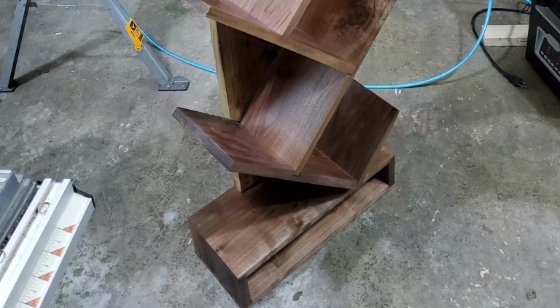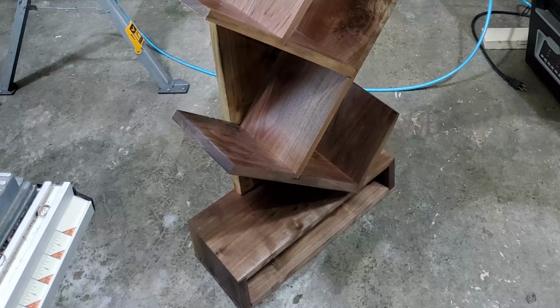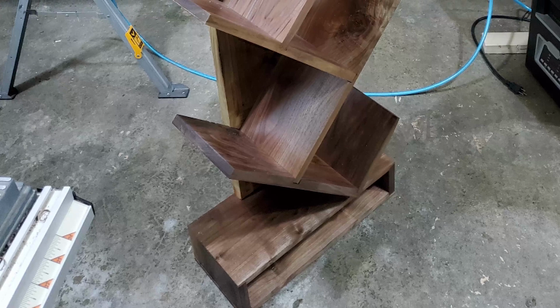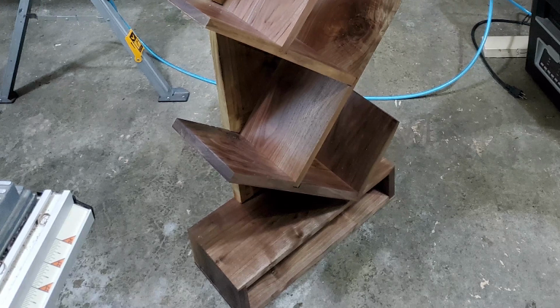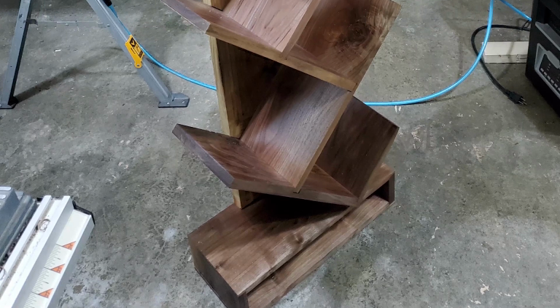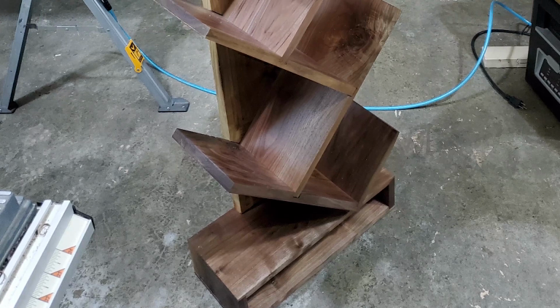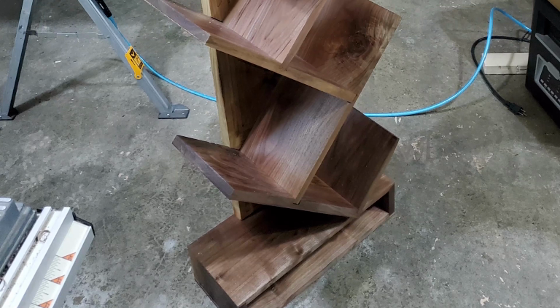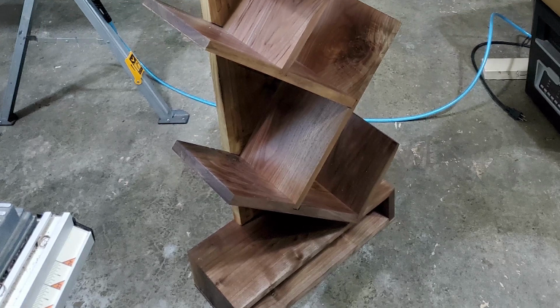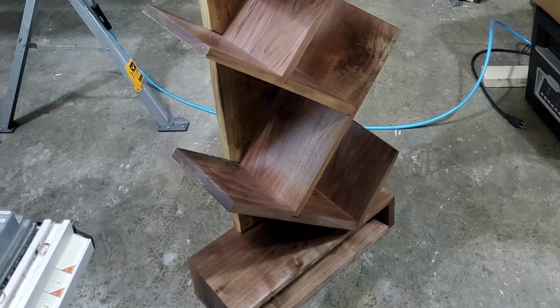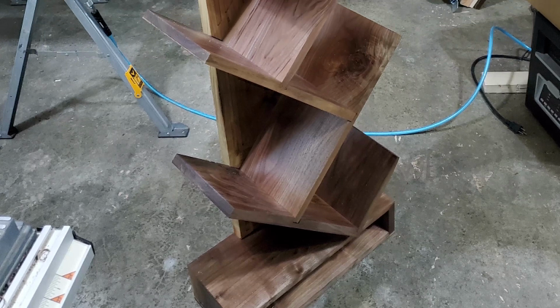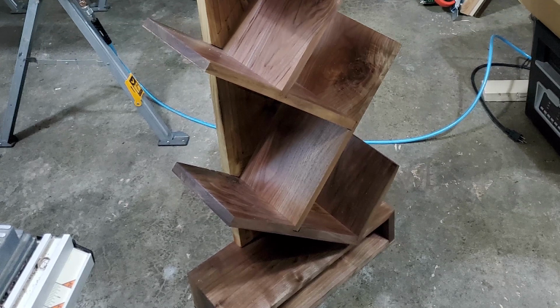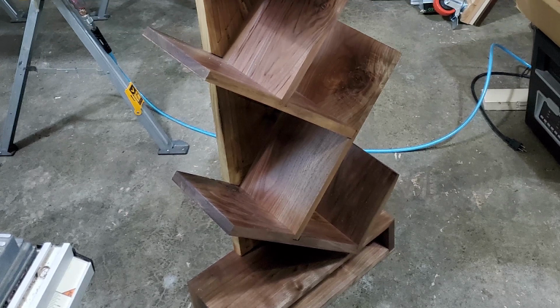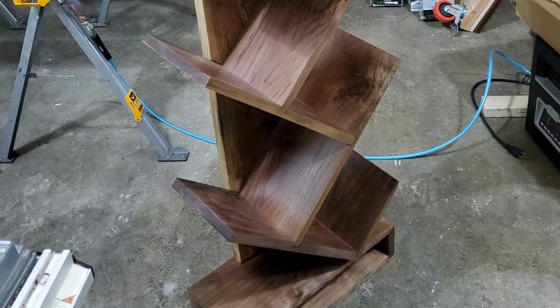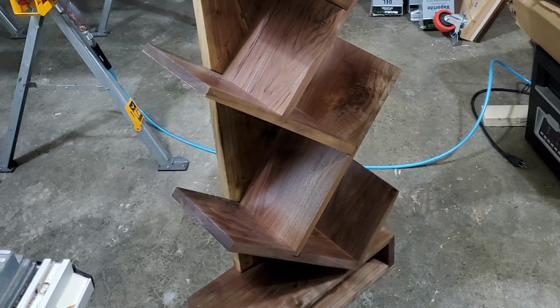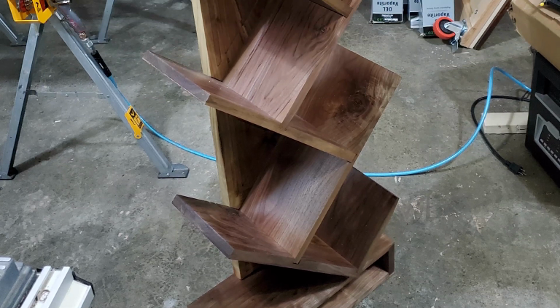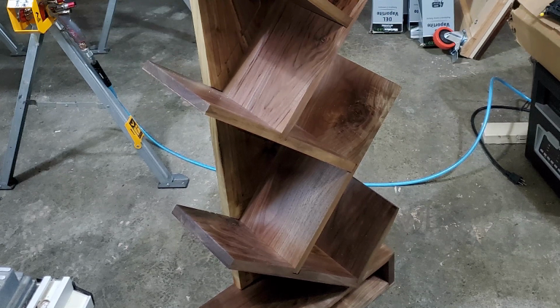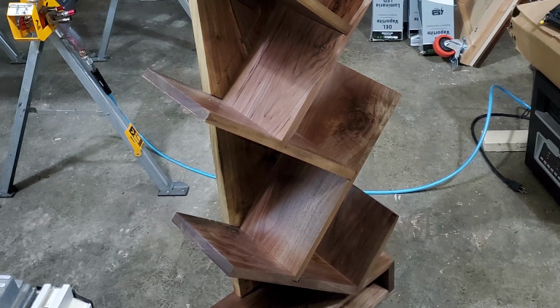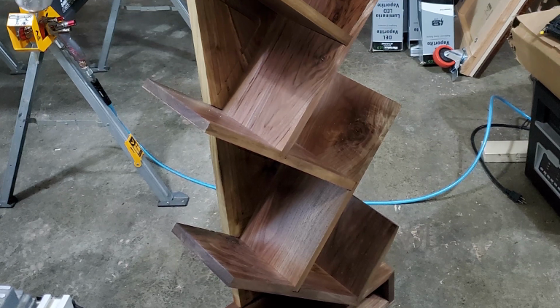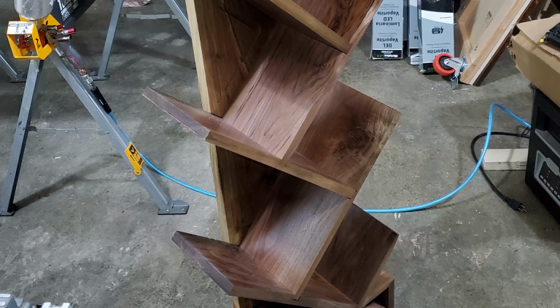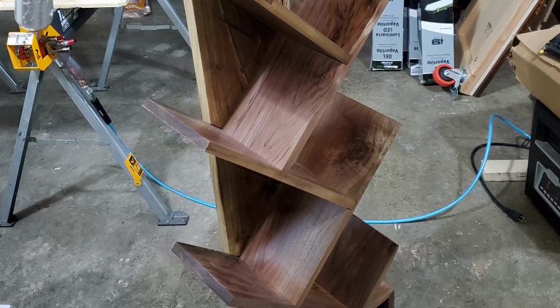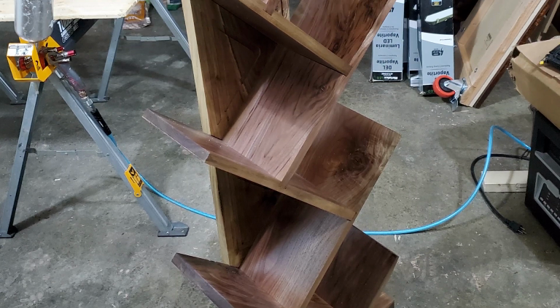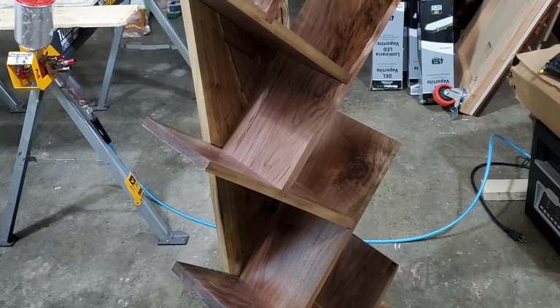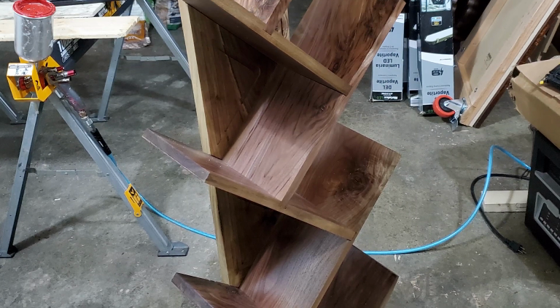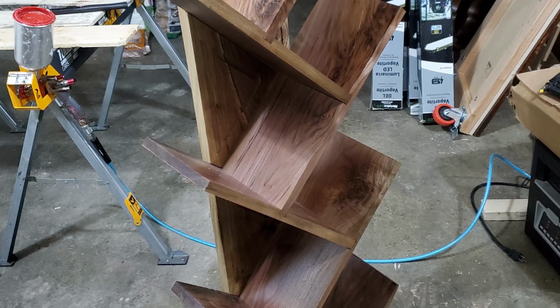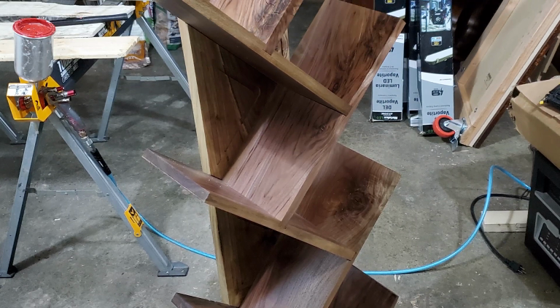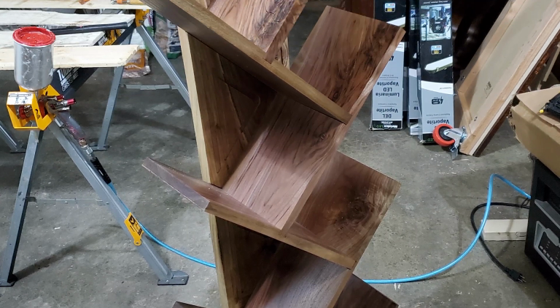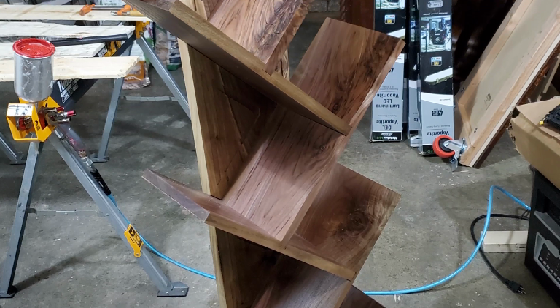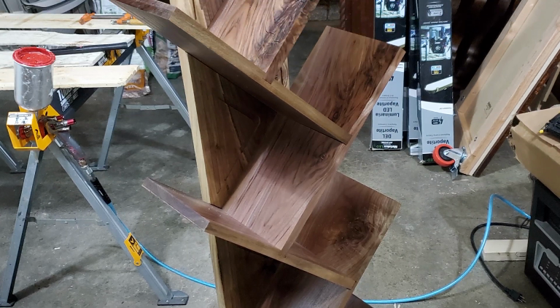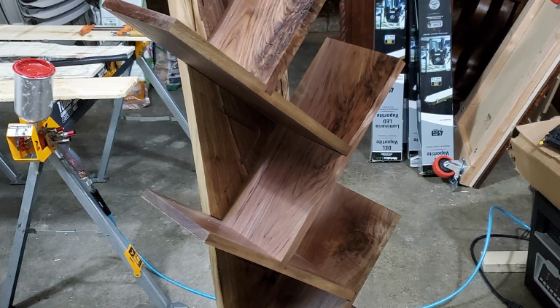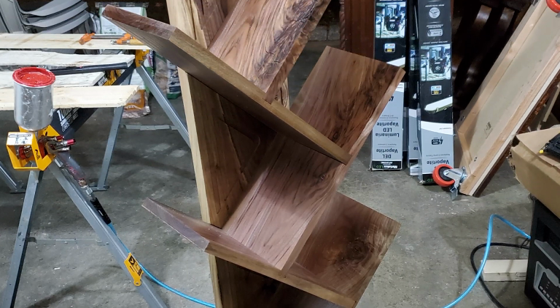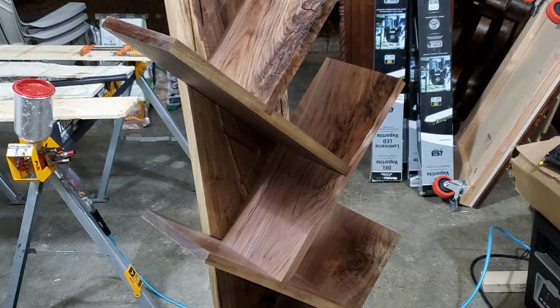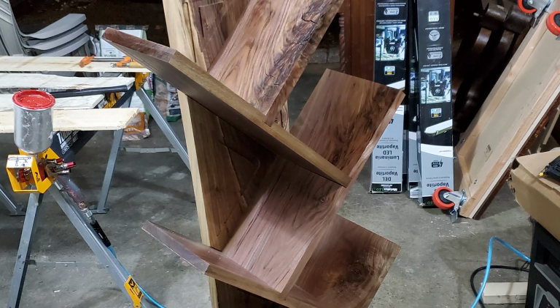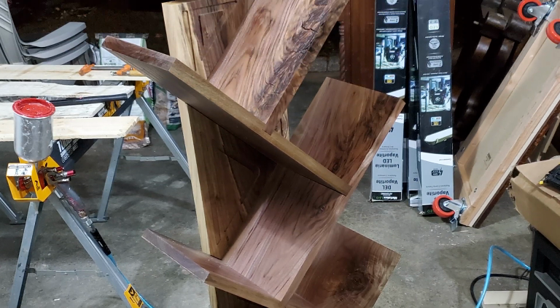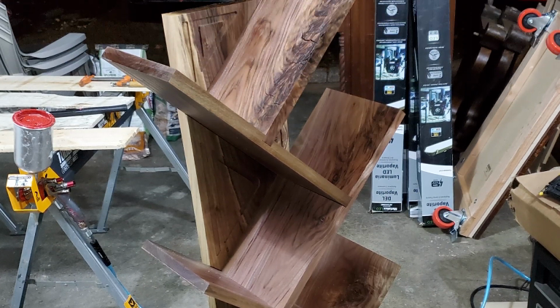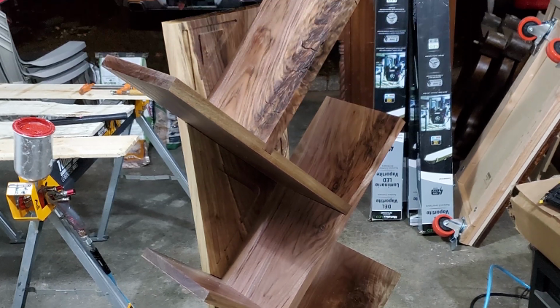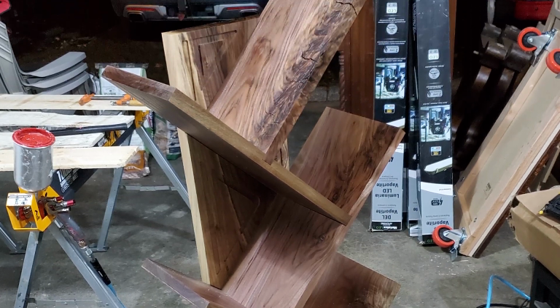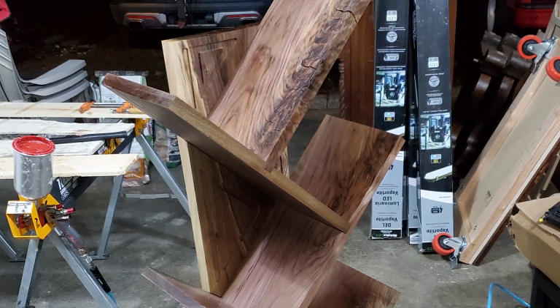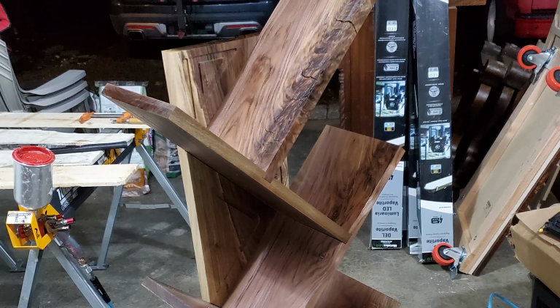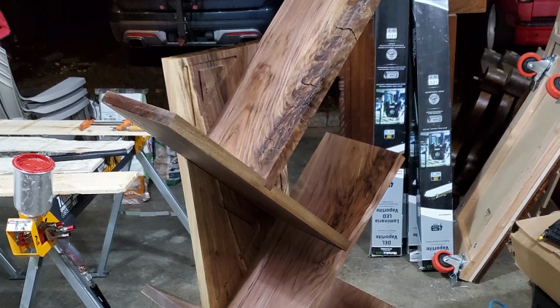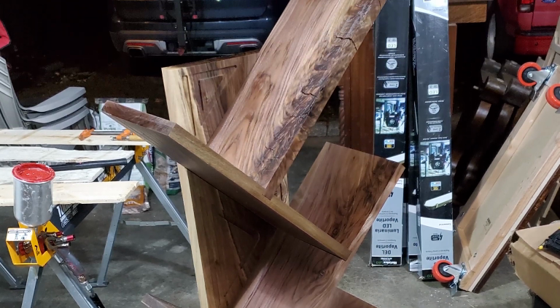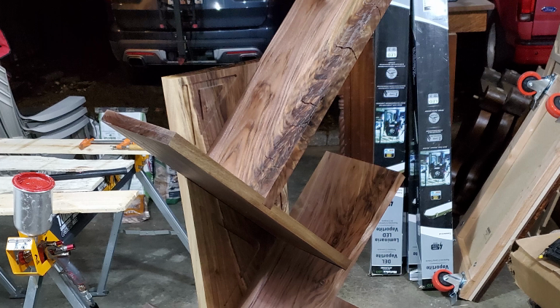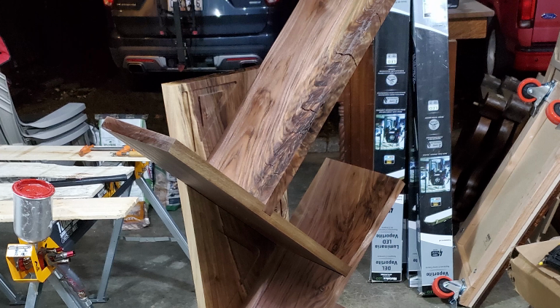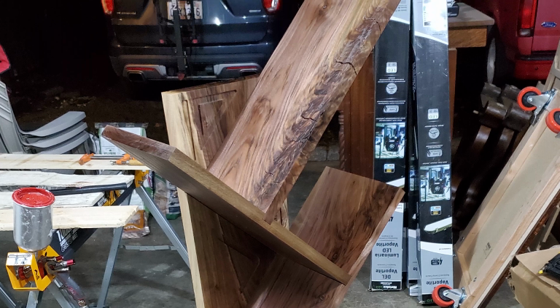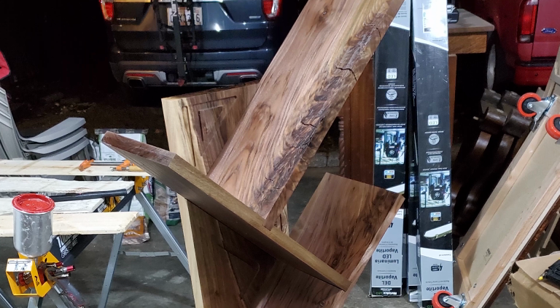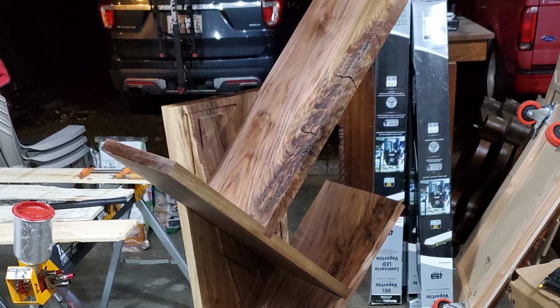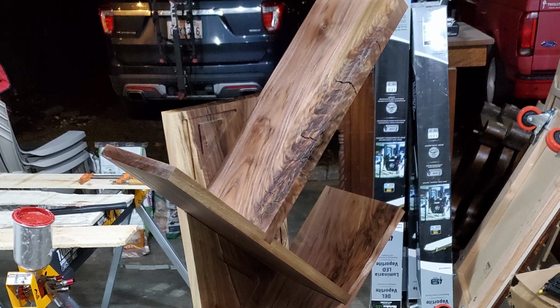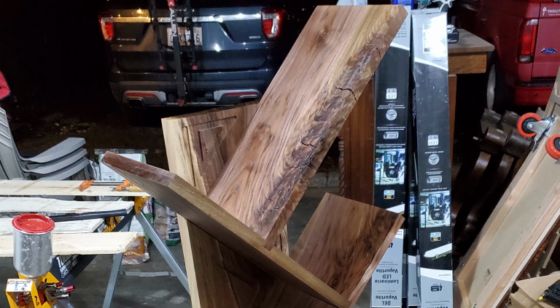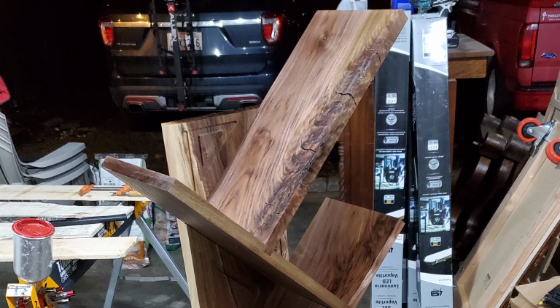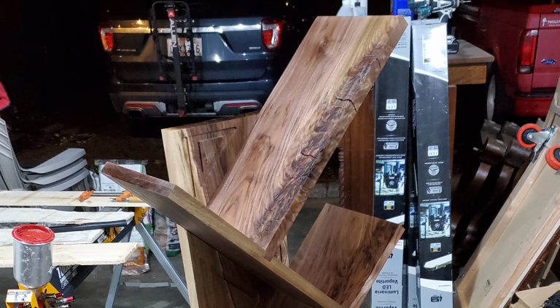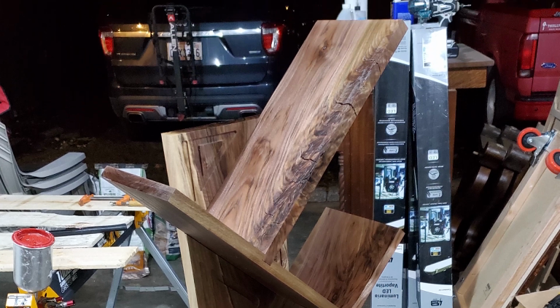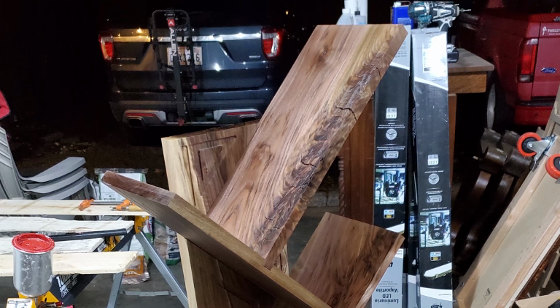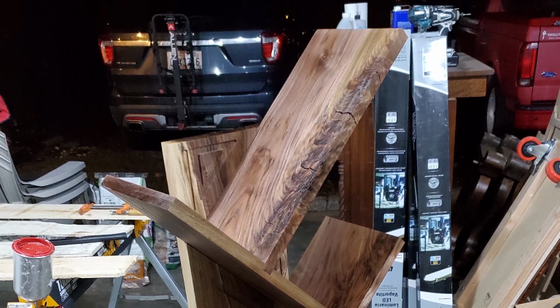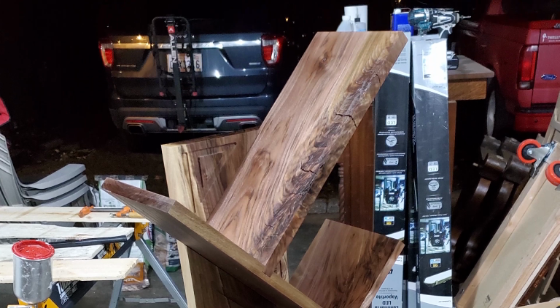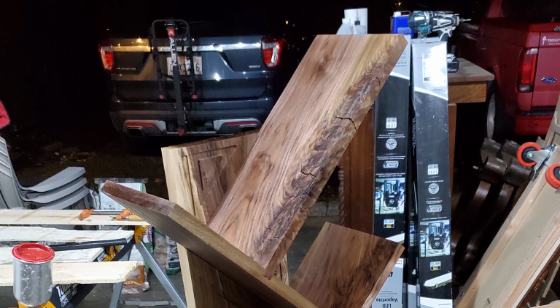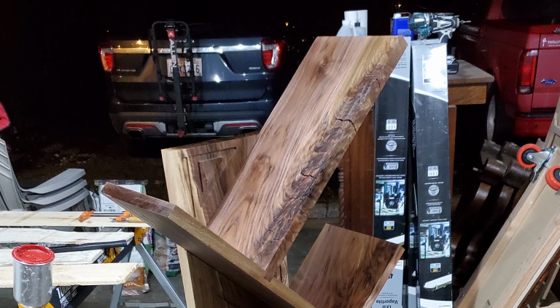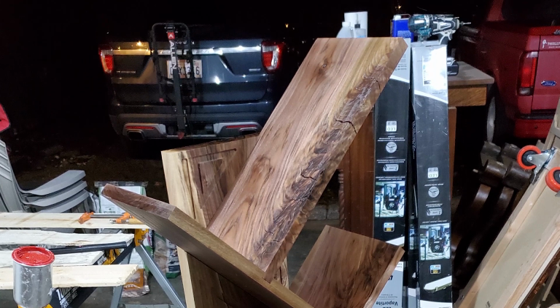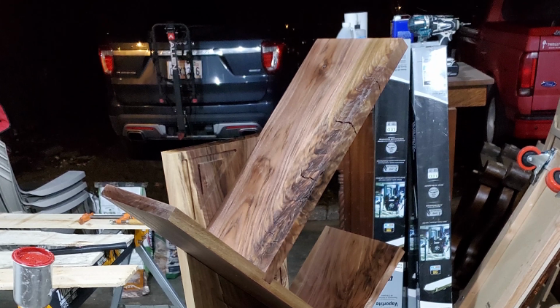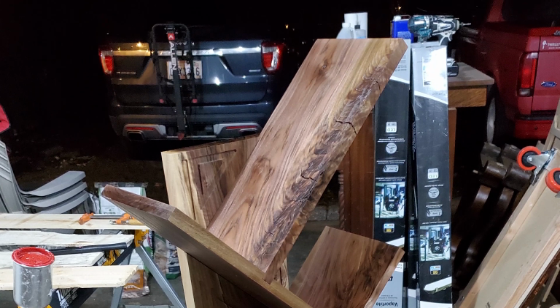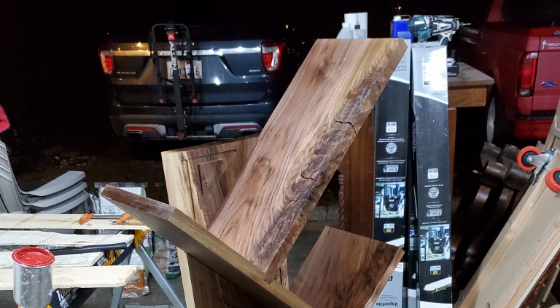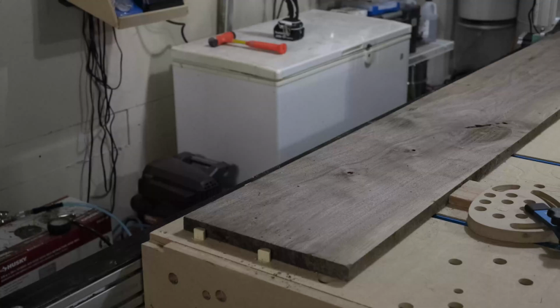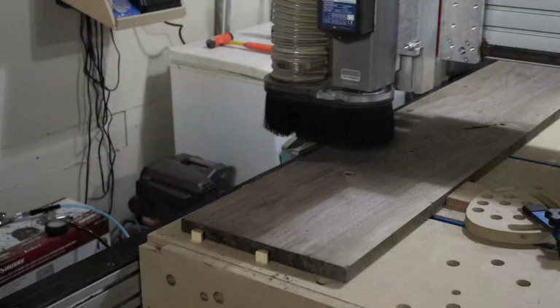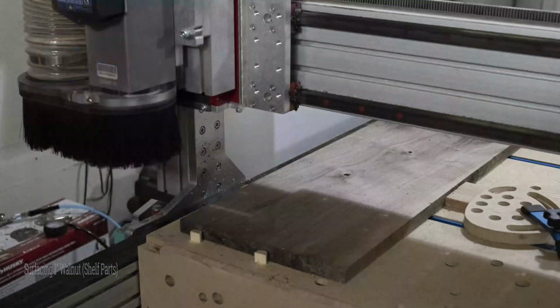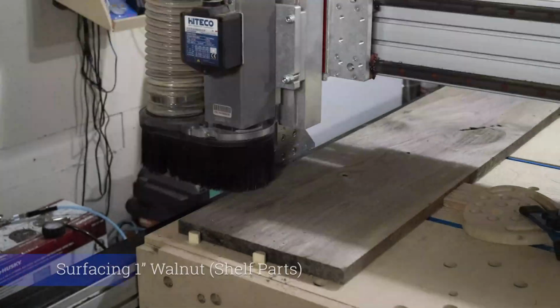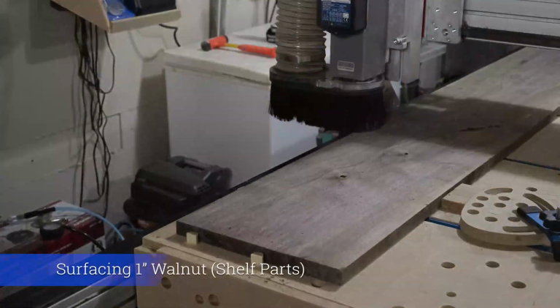Hi, this is Jeff back with another project video. This is a vertical bookshelf made from some gorgeous walnut that I picked up from a local mill.